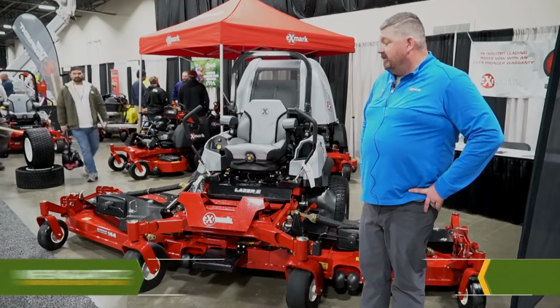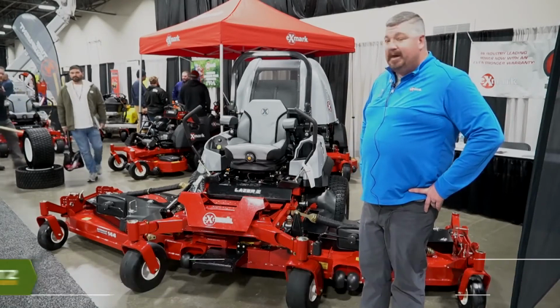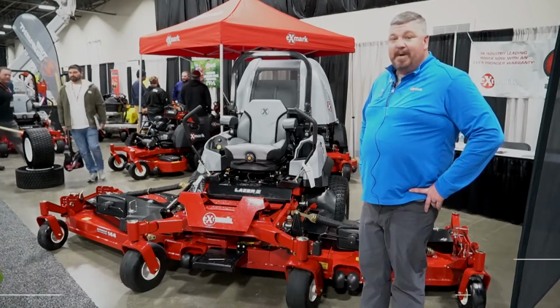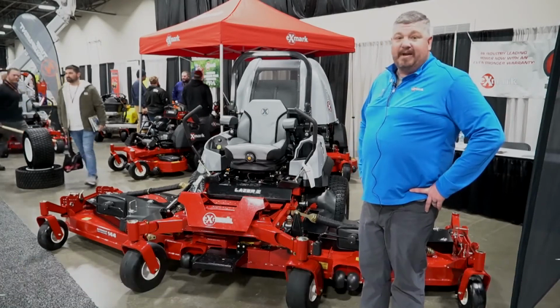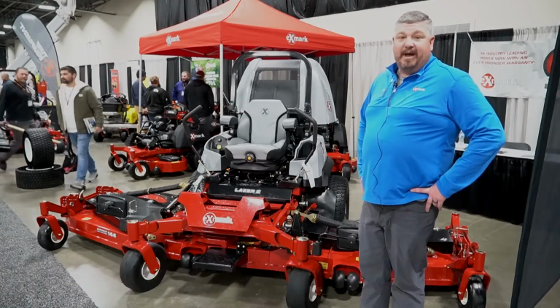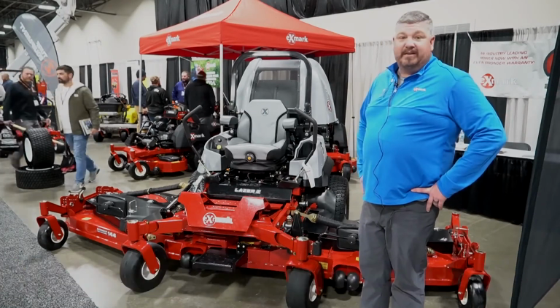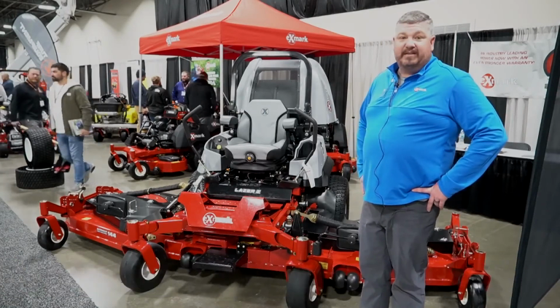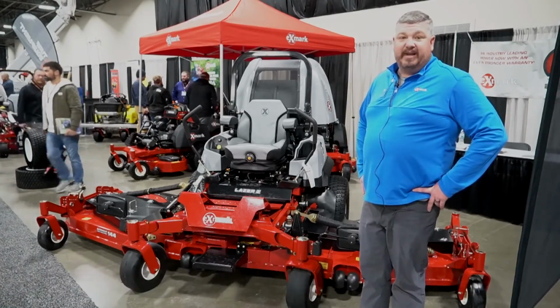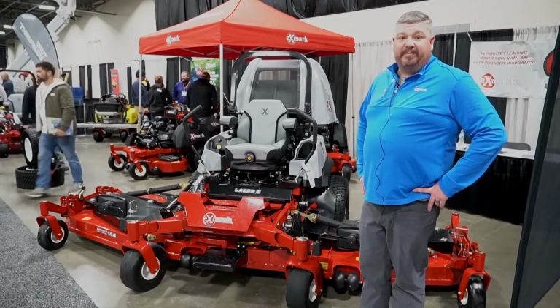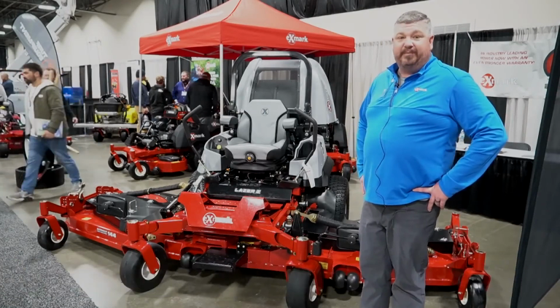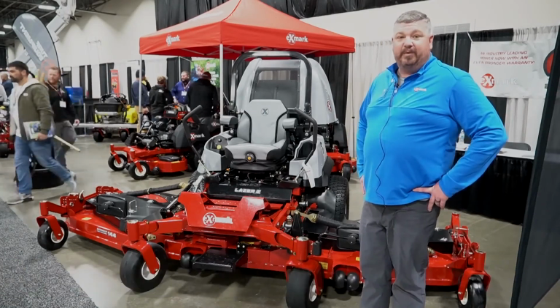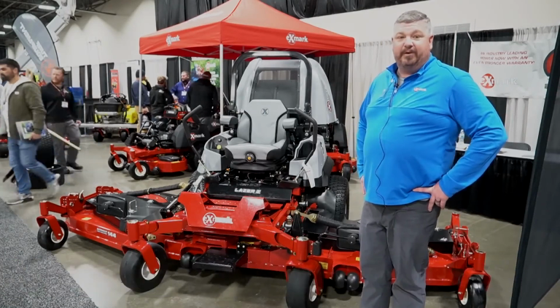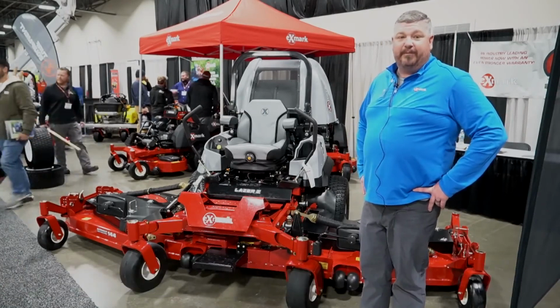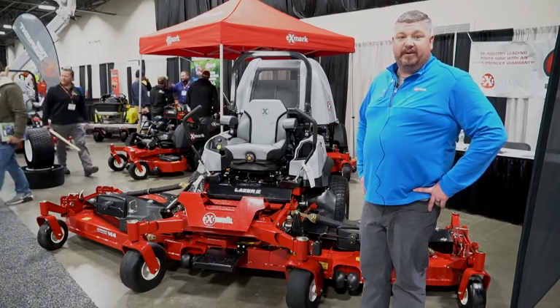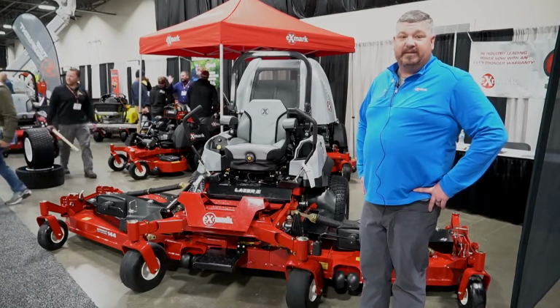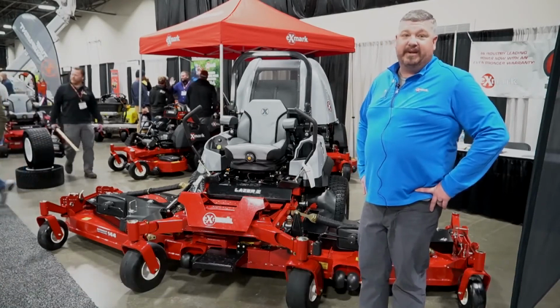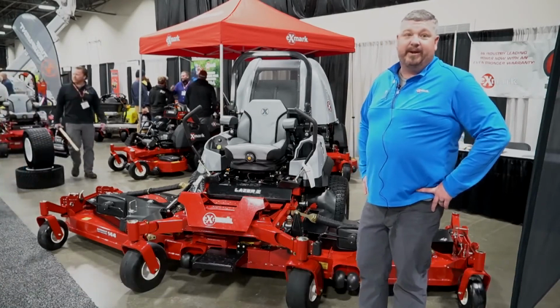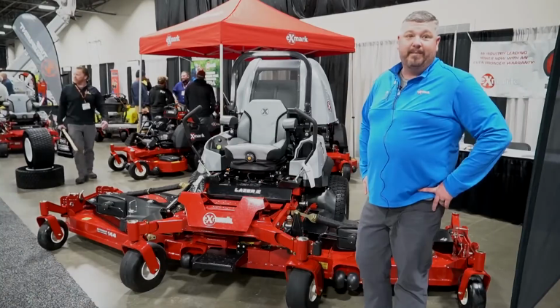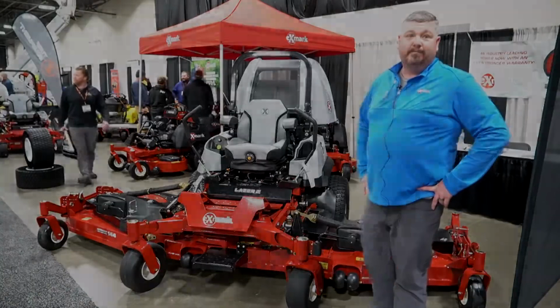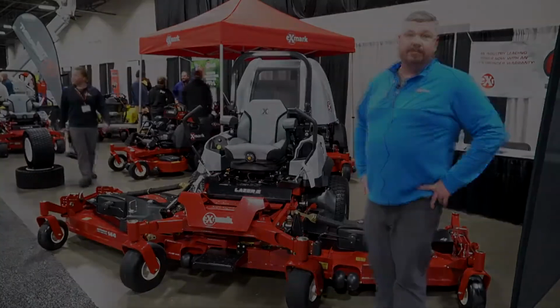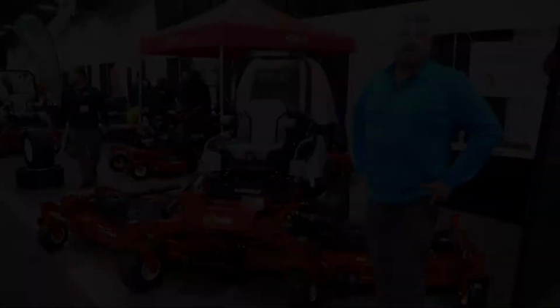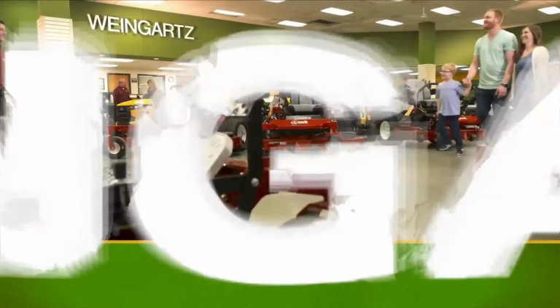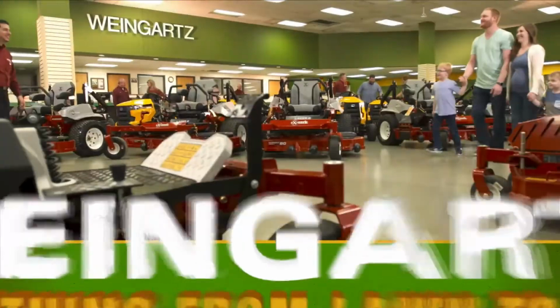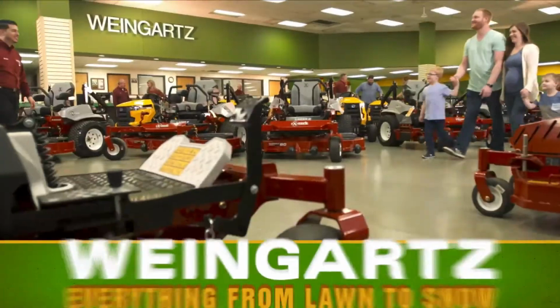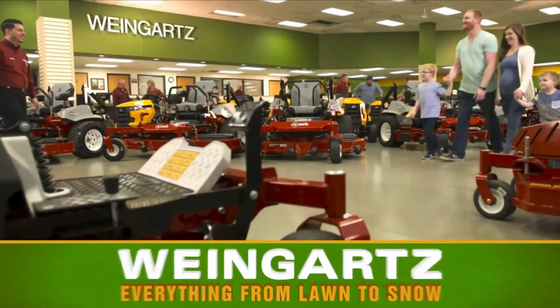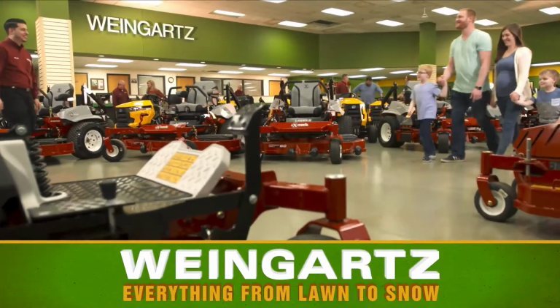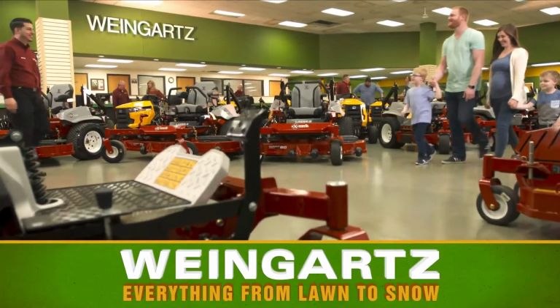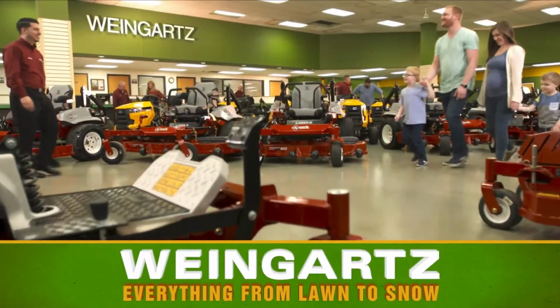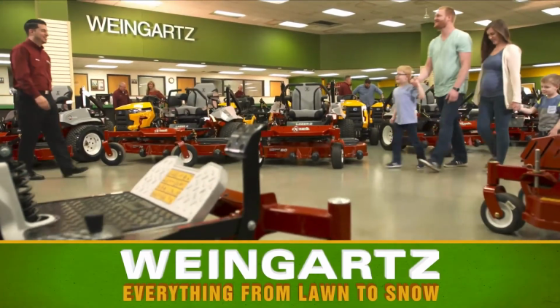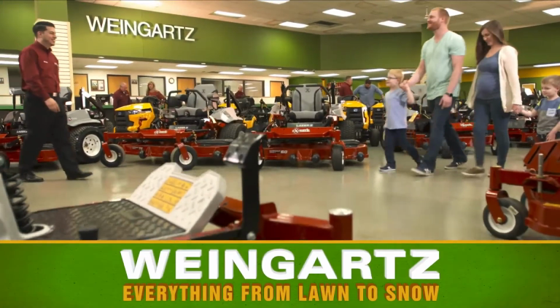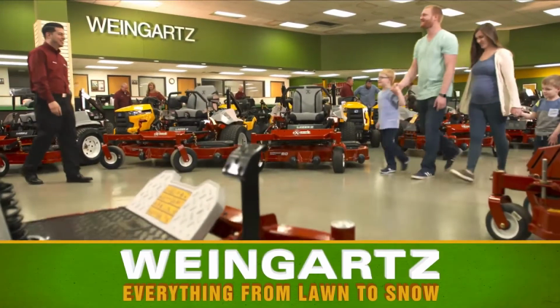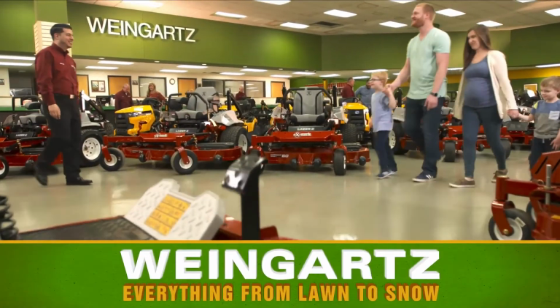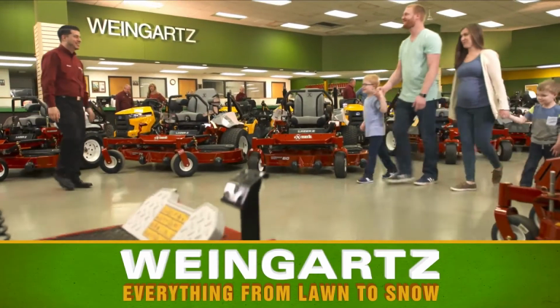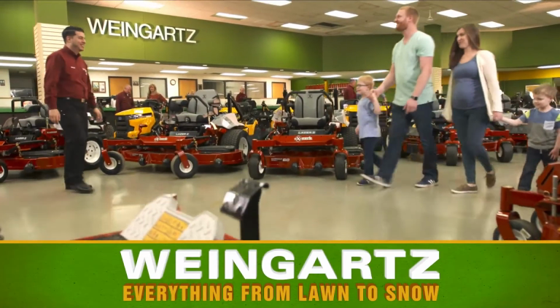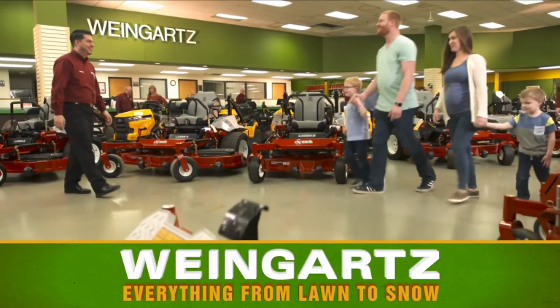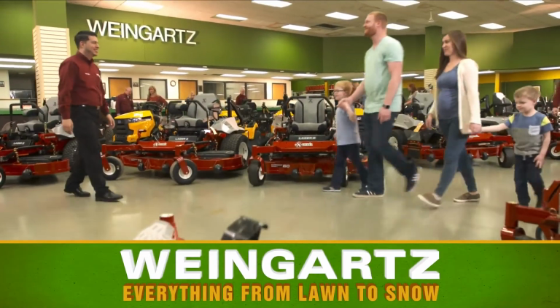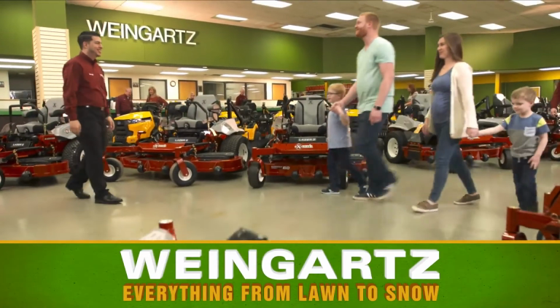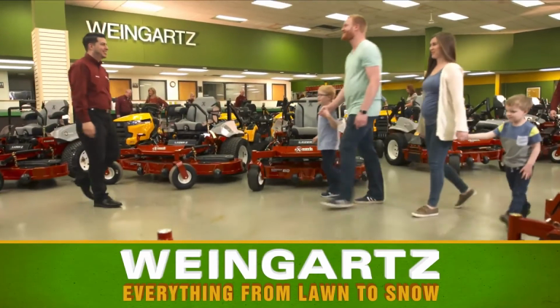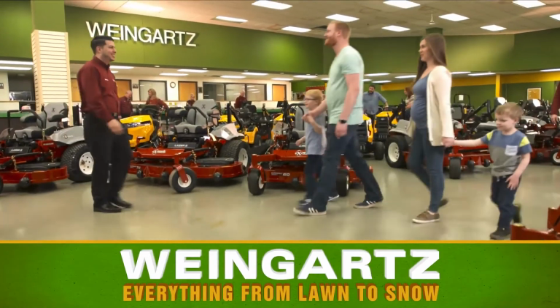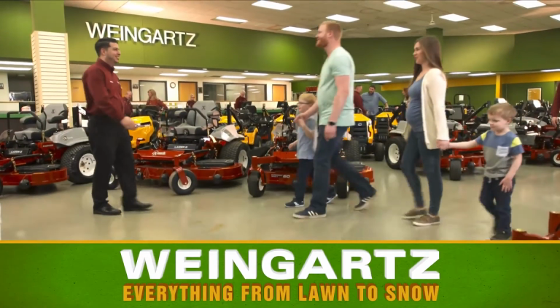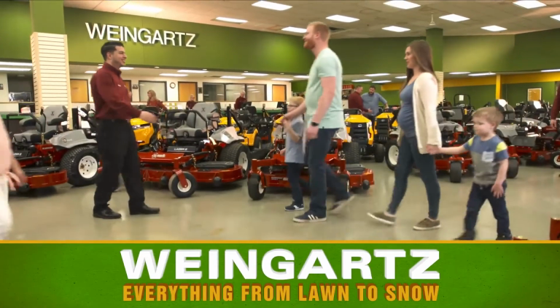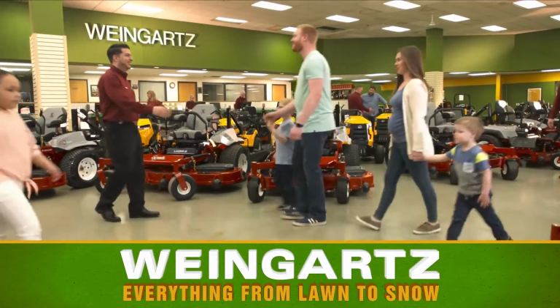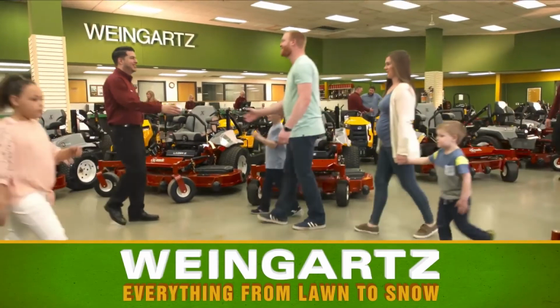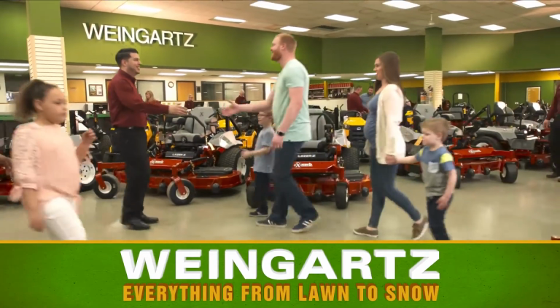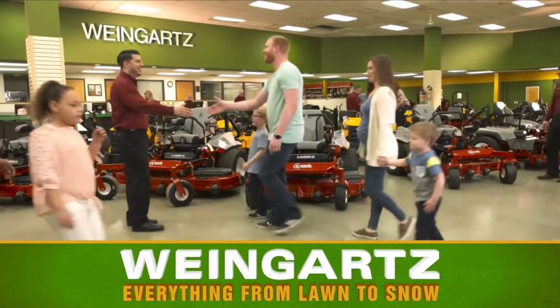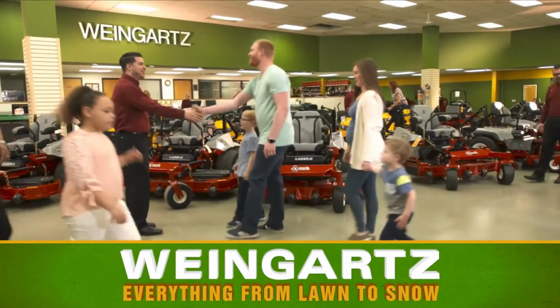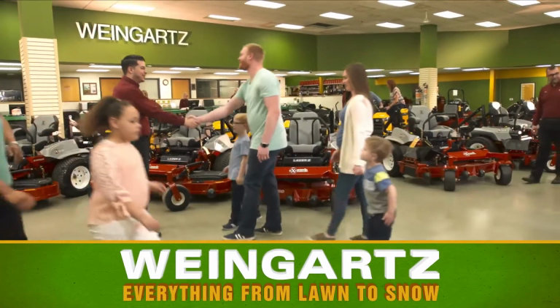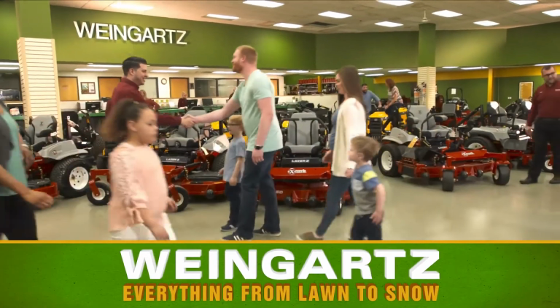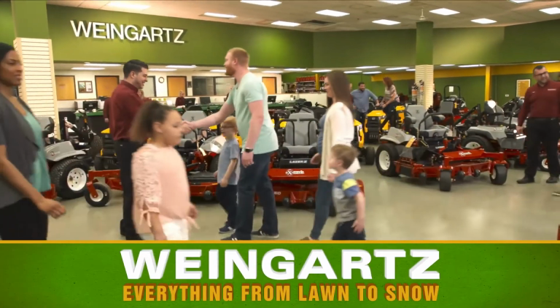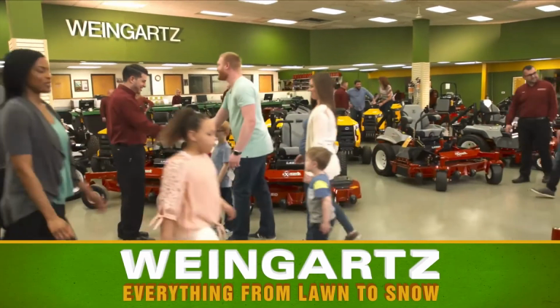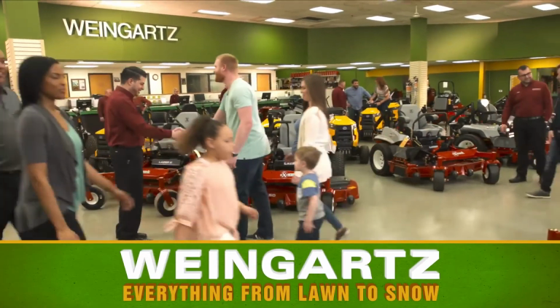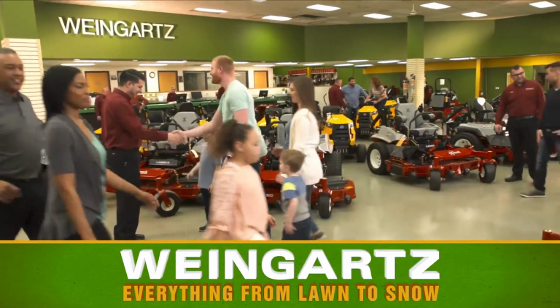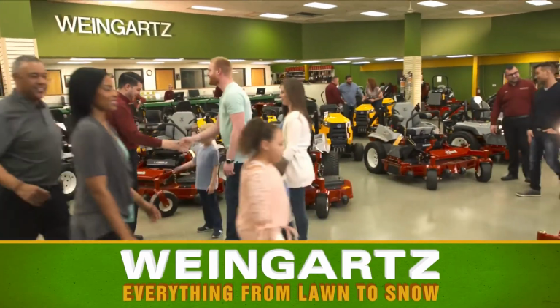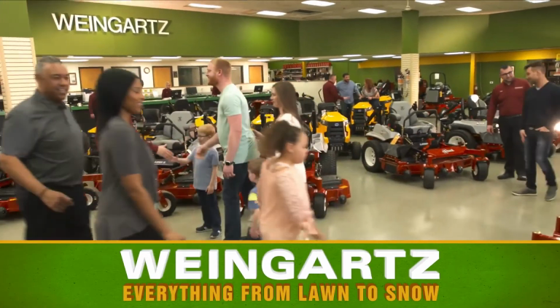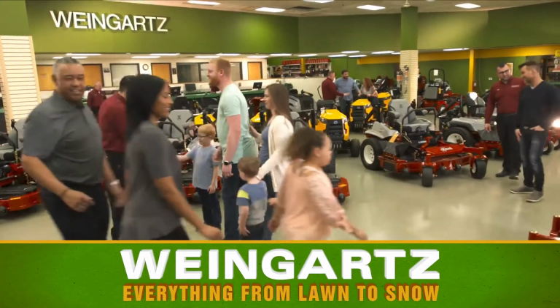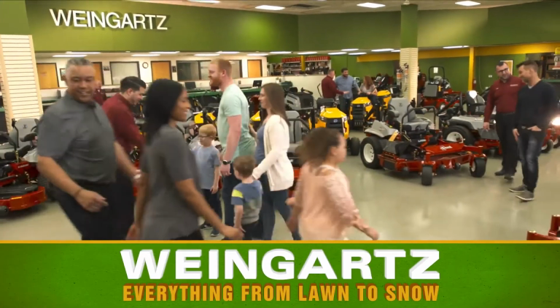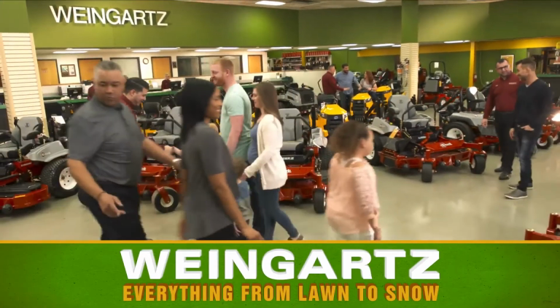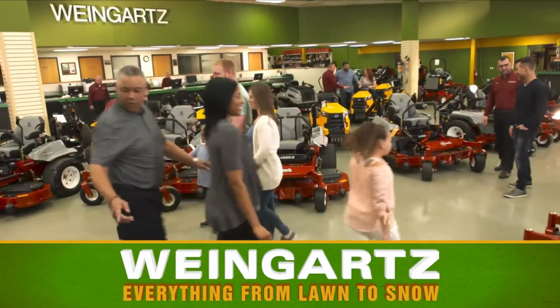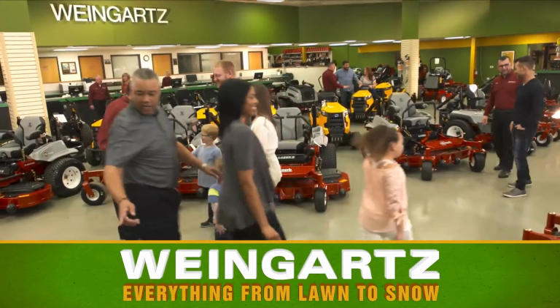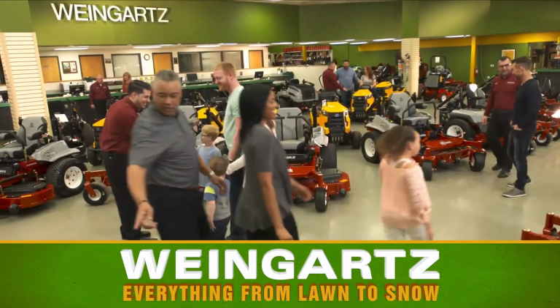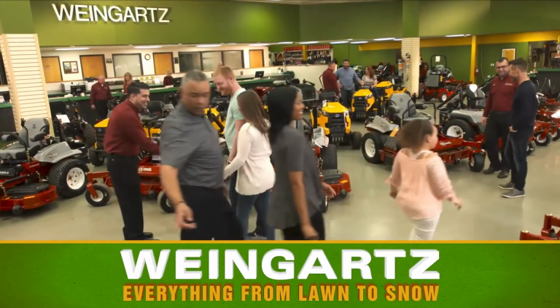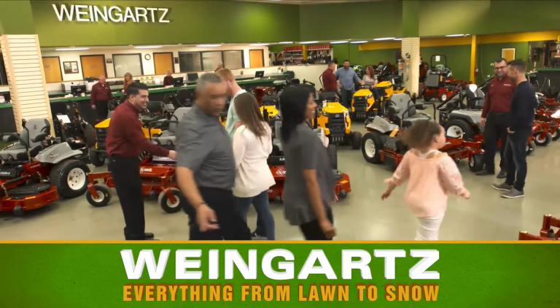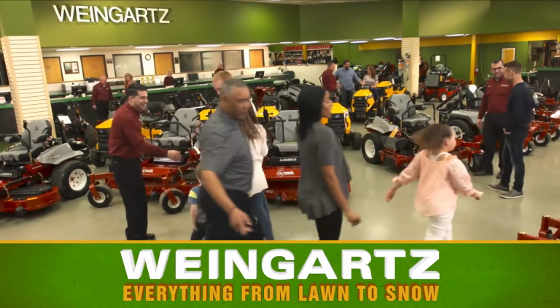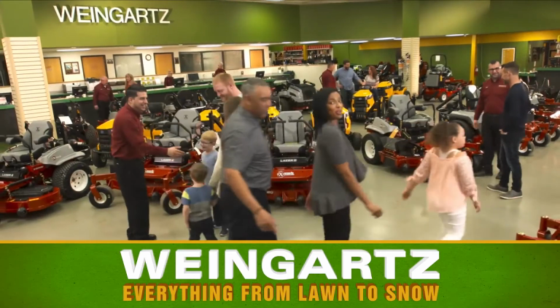Come on down and see it, look forward to seeing you. Everything from foam to snow.